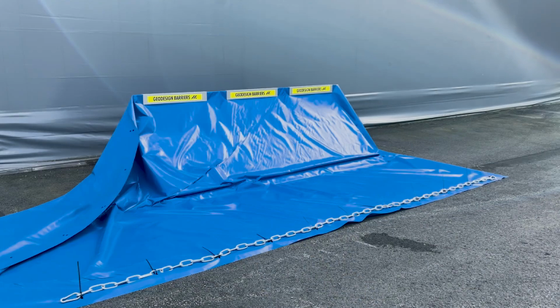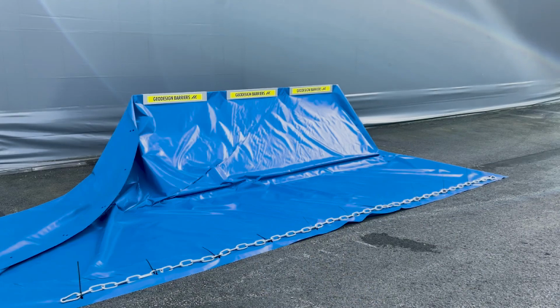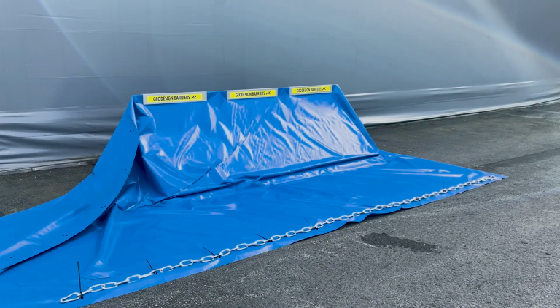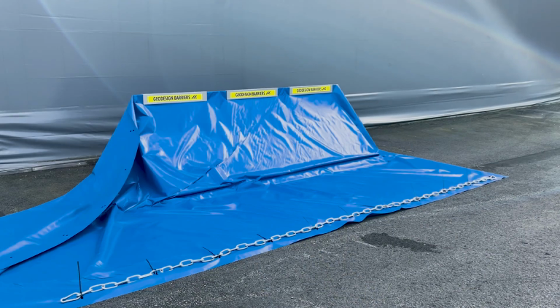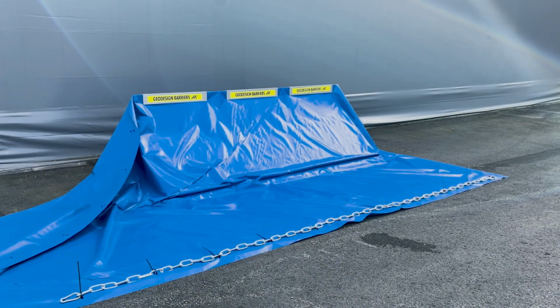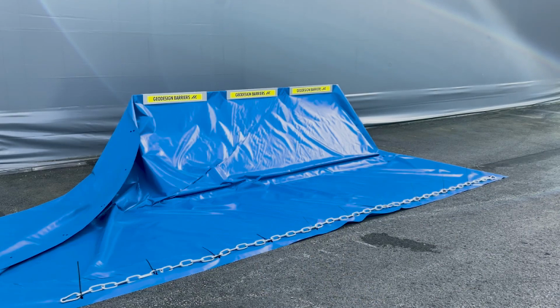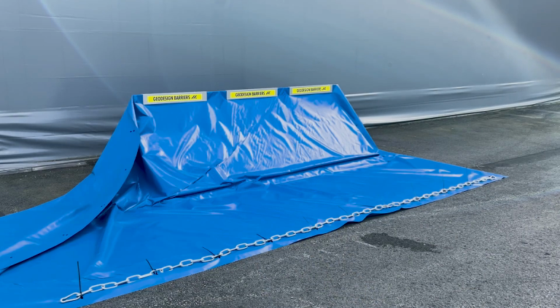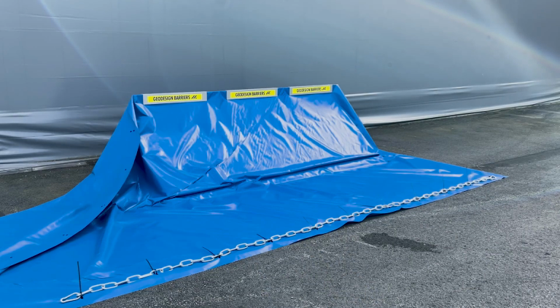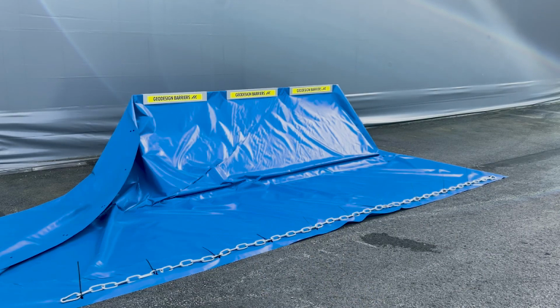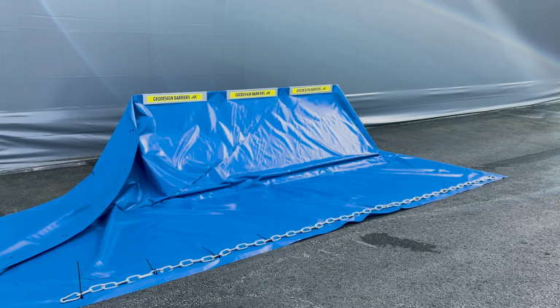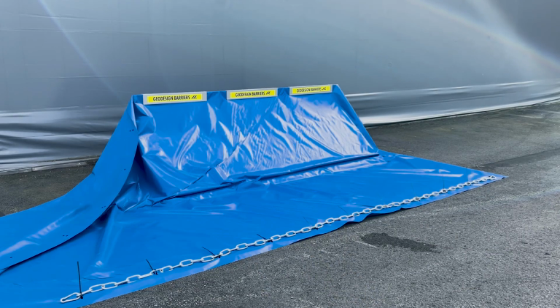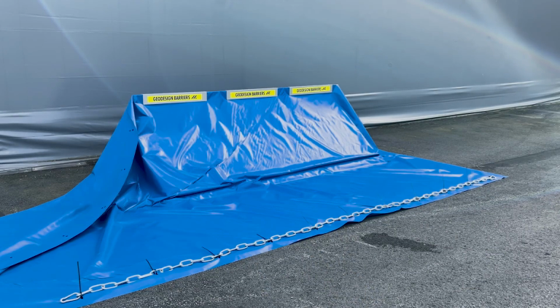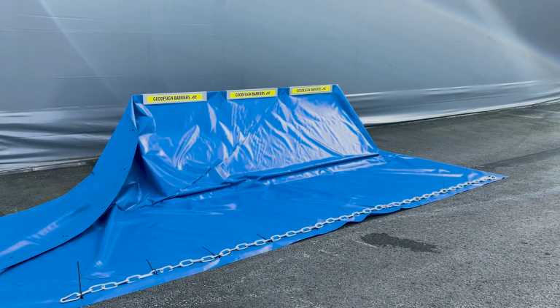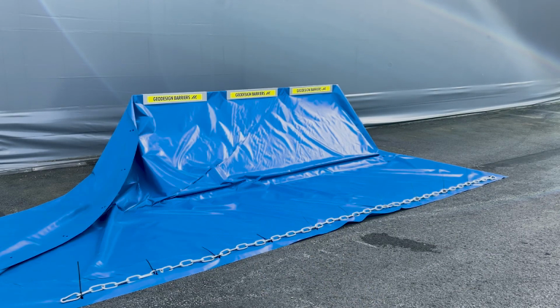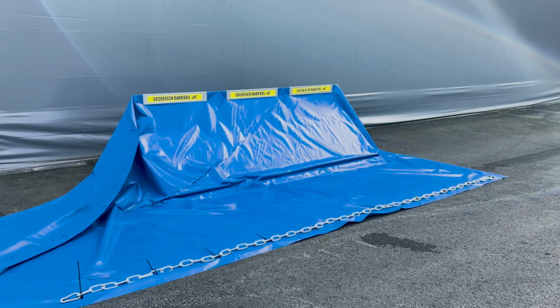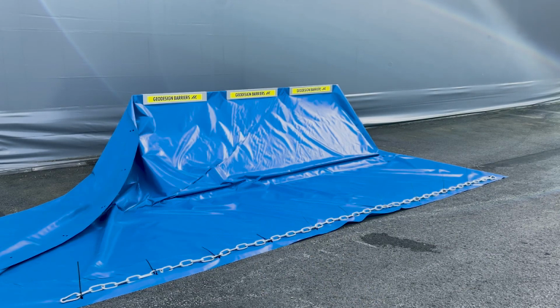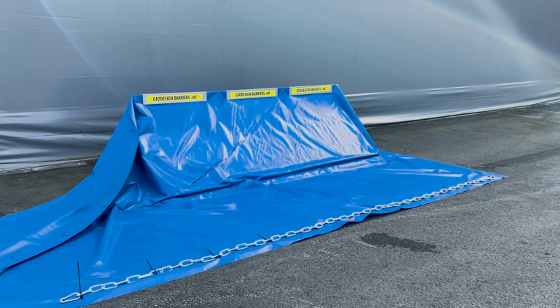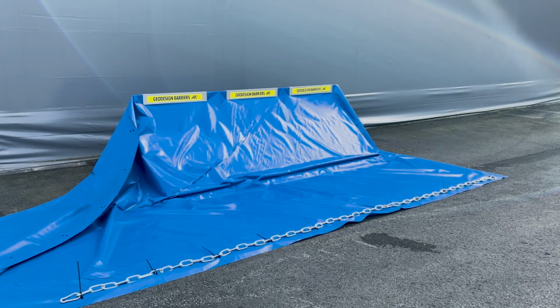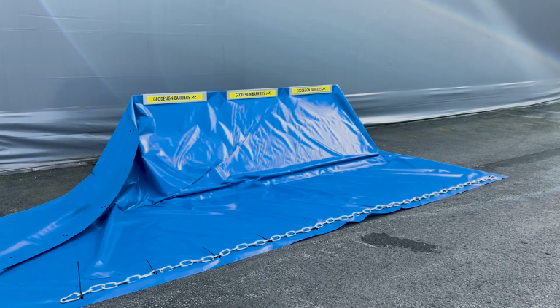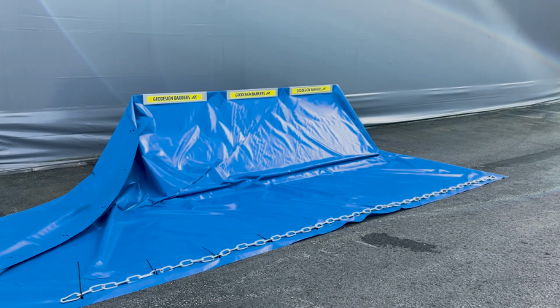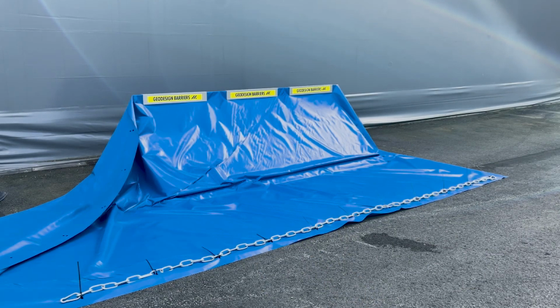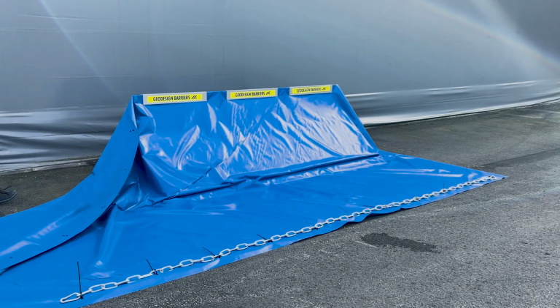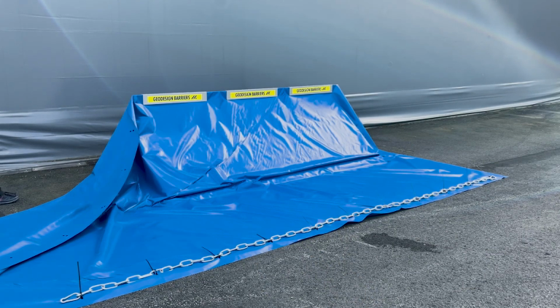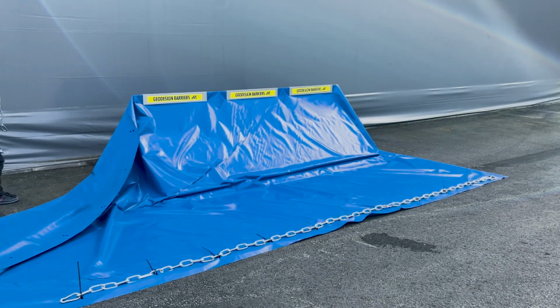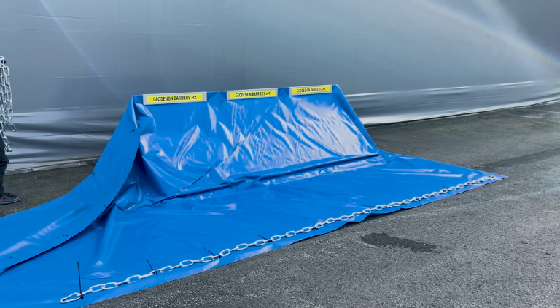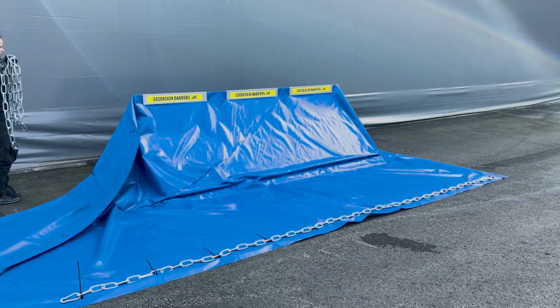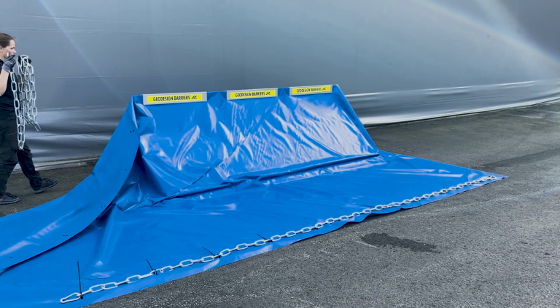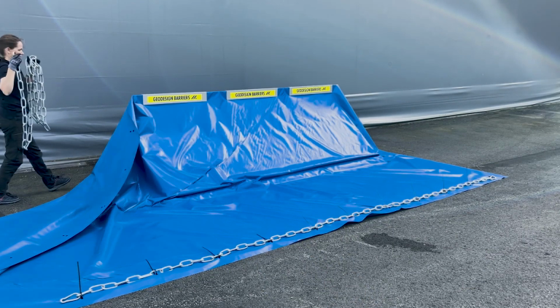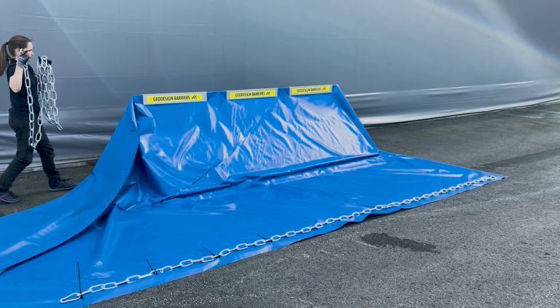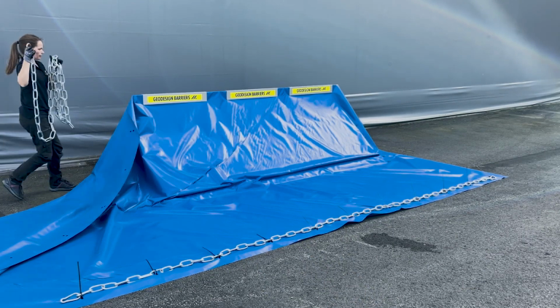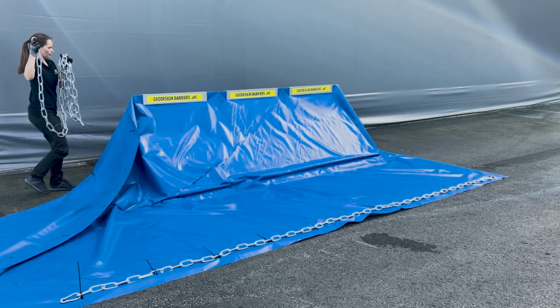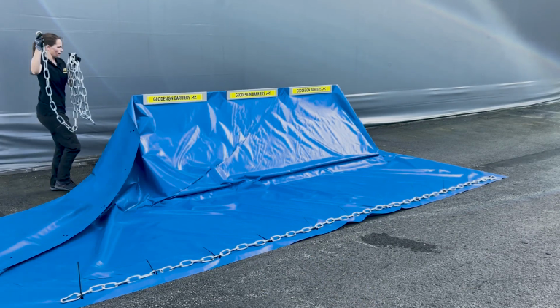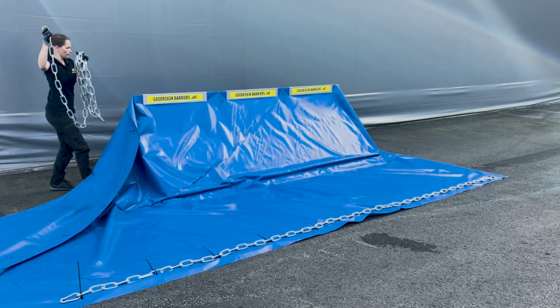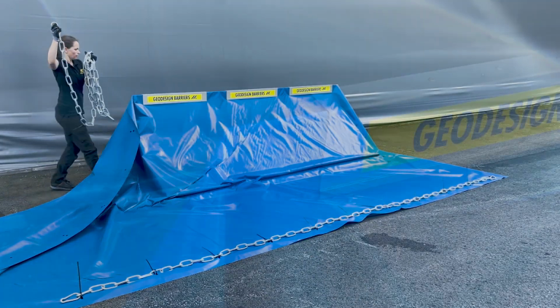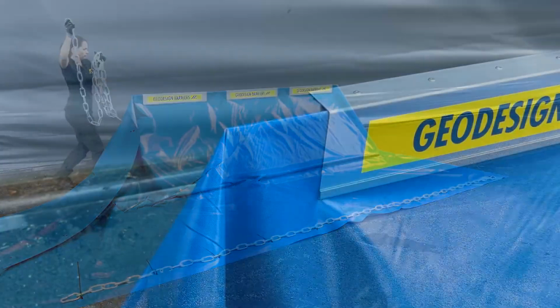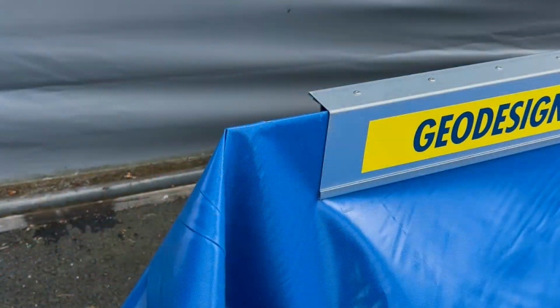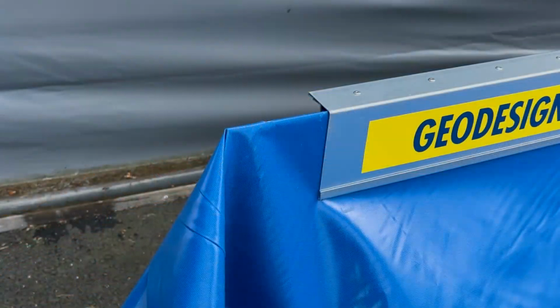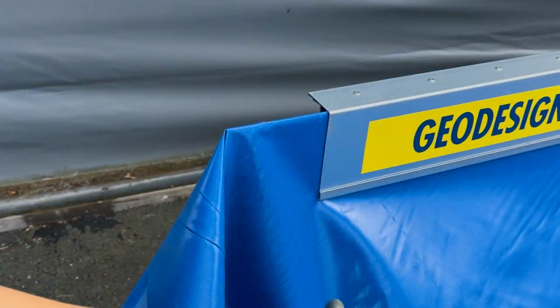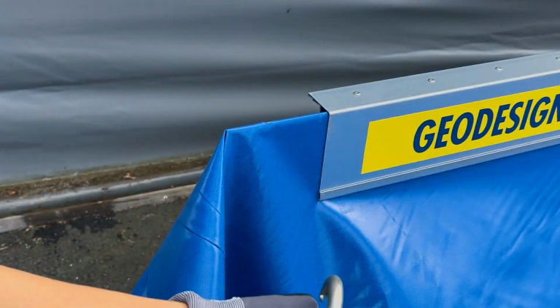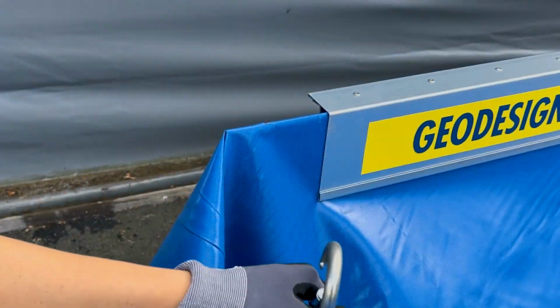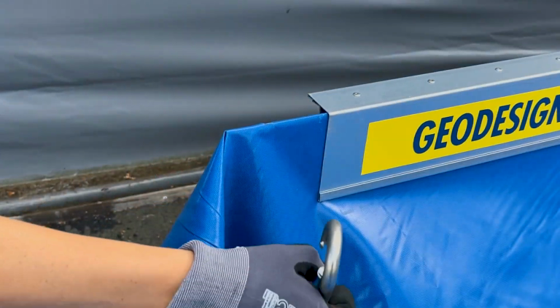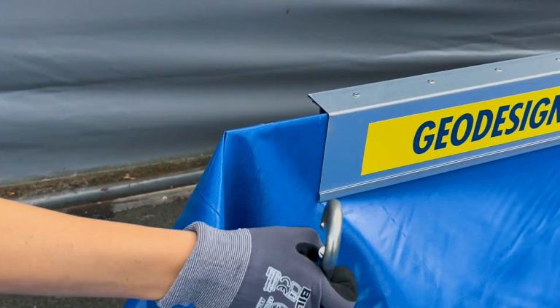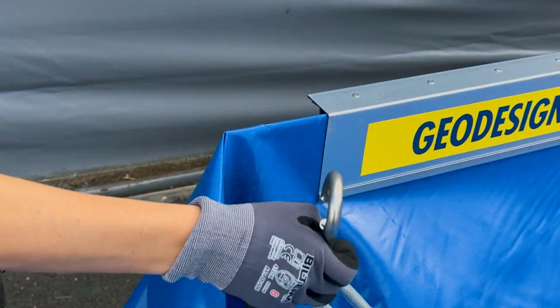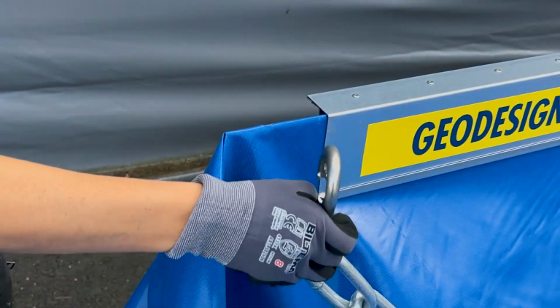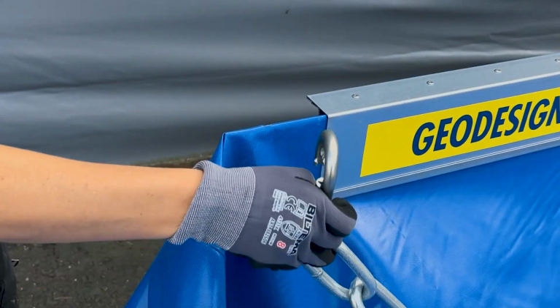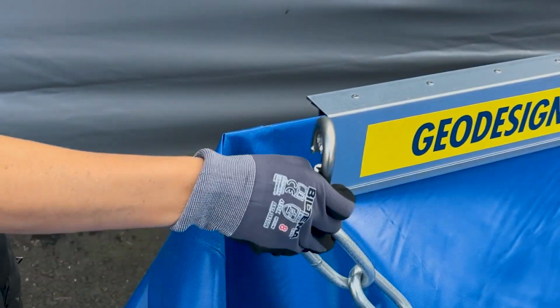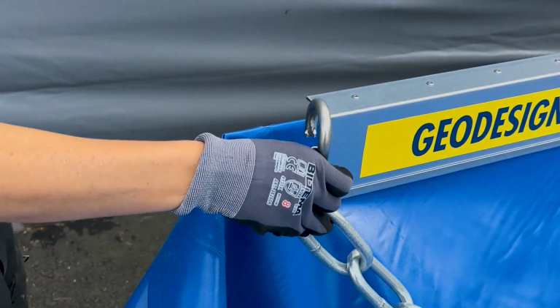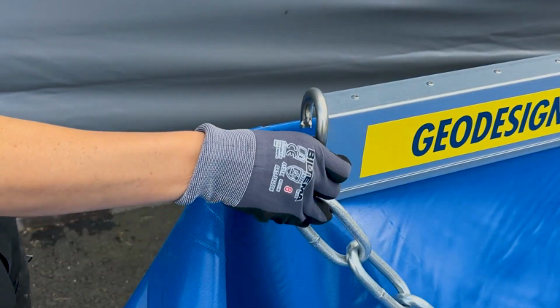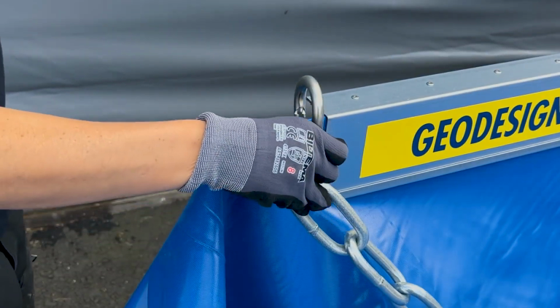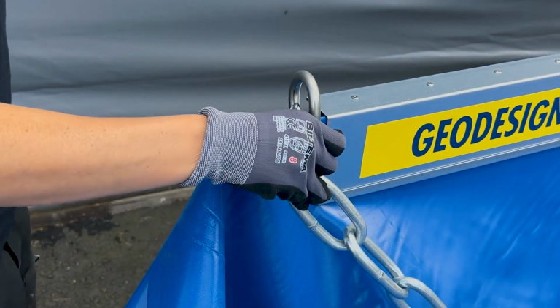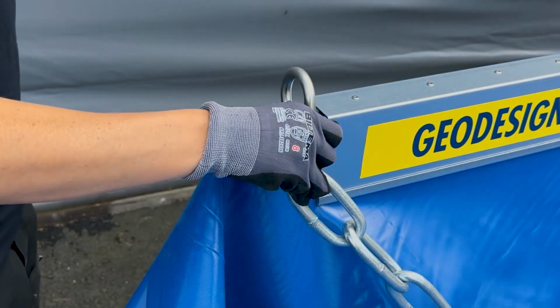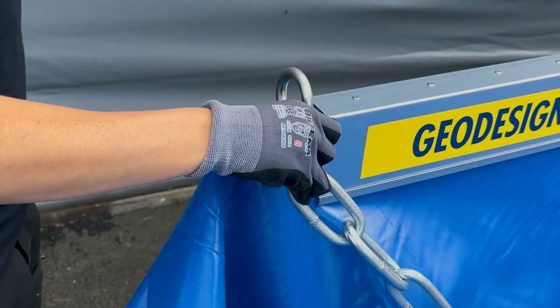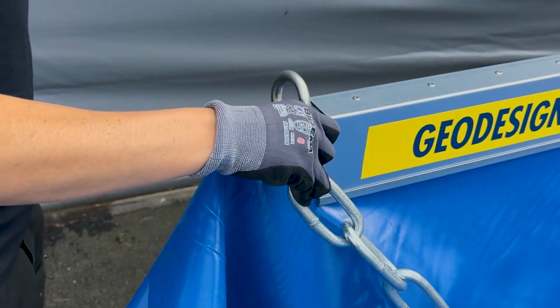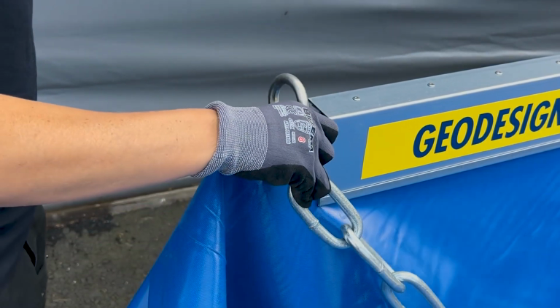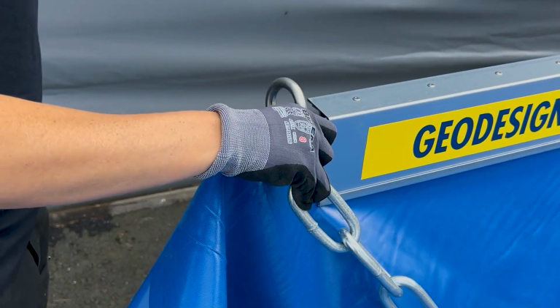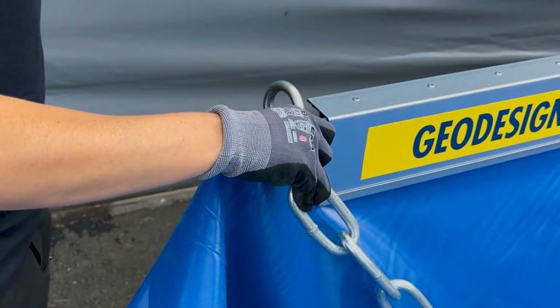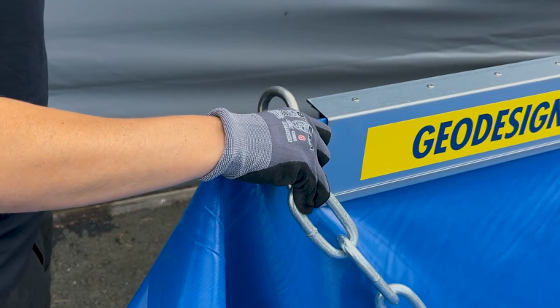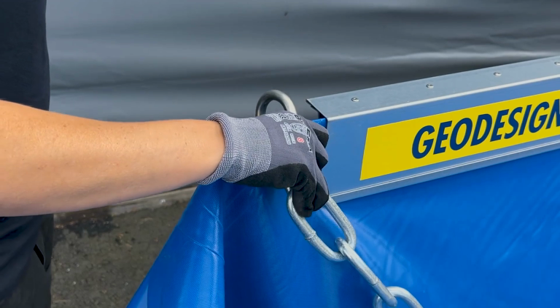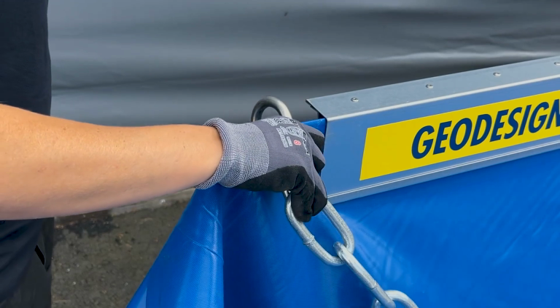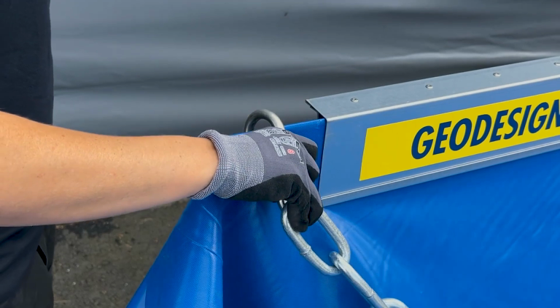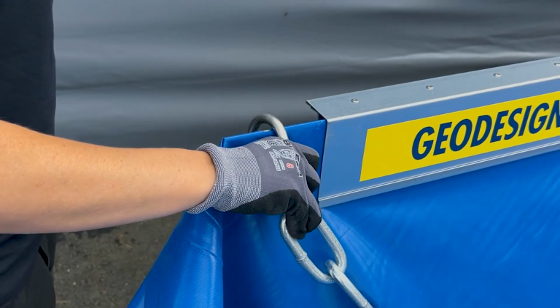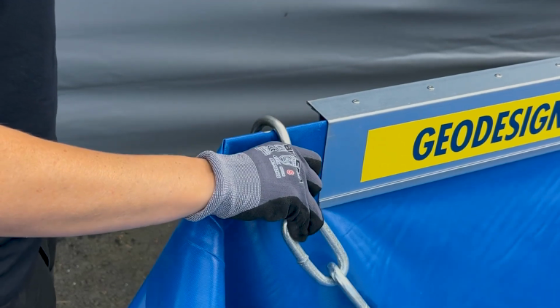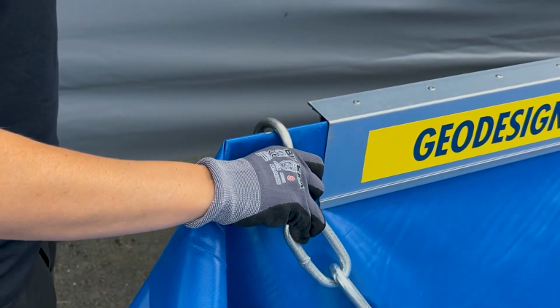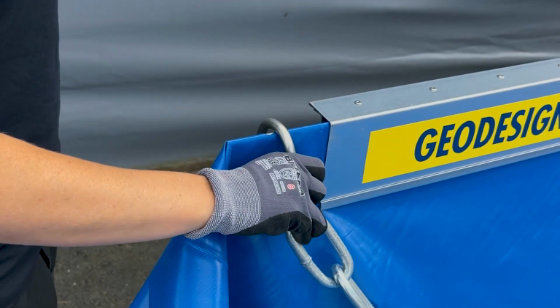Lastly, place the garland chains onto the inclined part of the barrier. Use the carabiners at the ends to fasten them to the top.